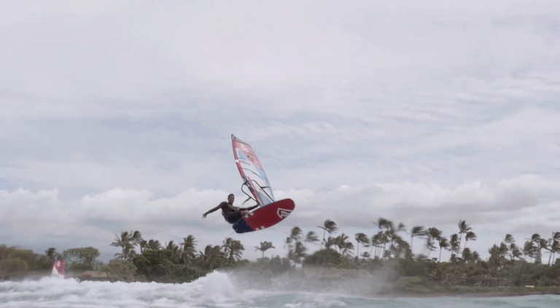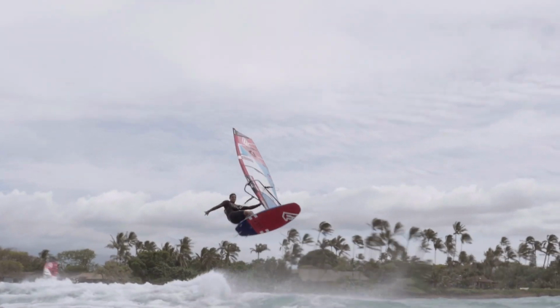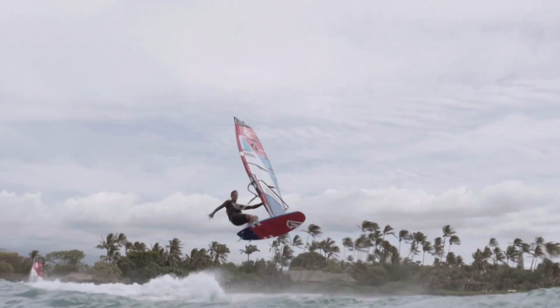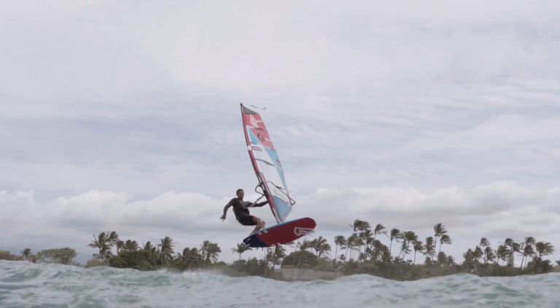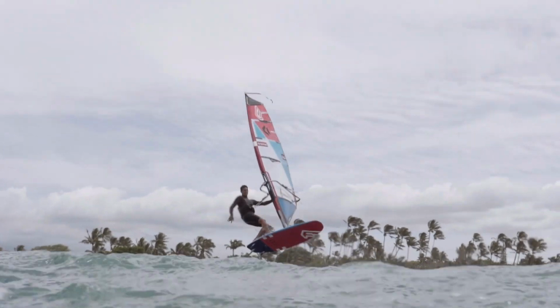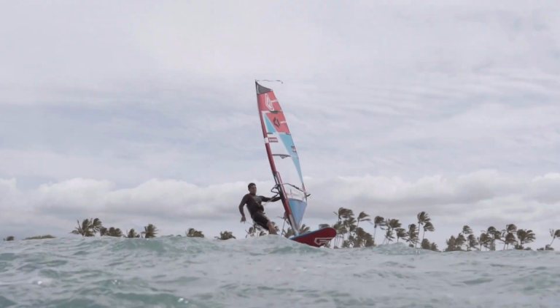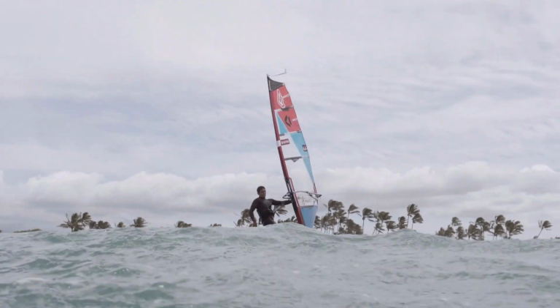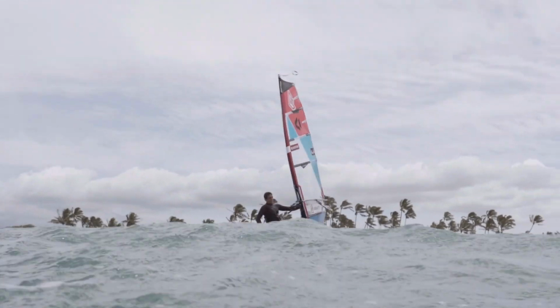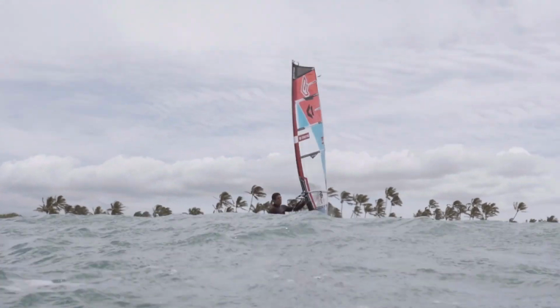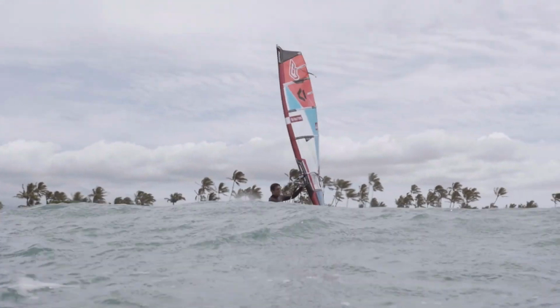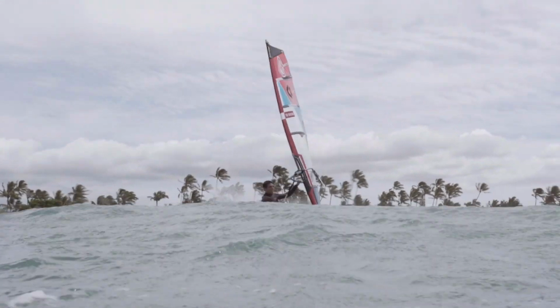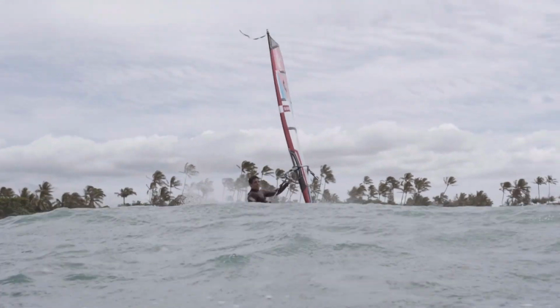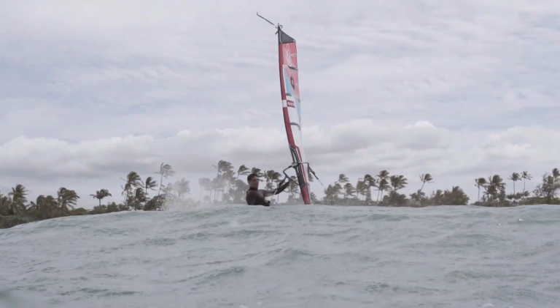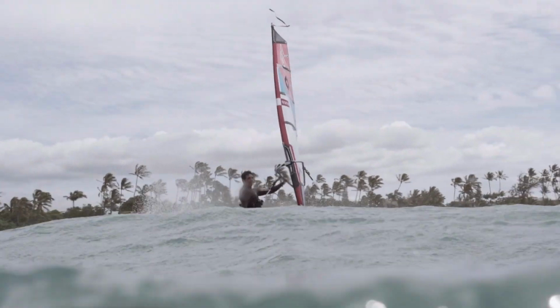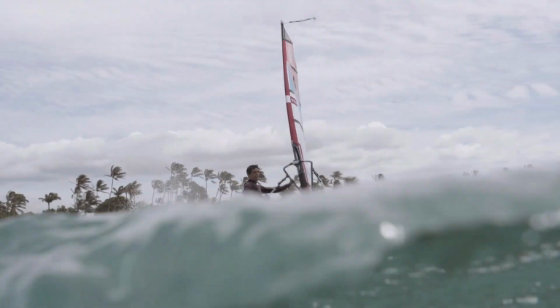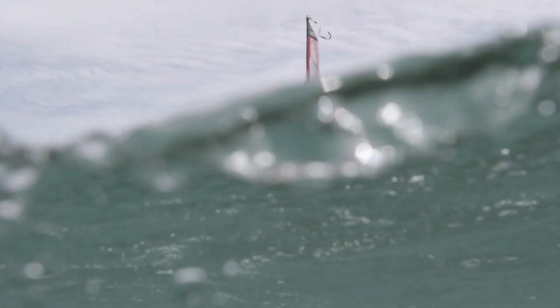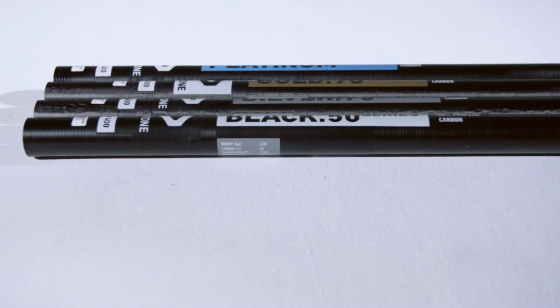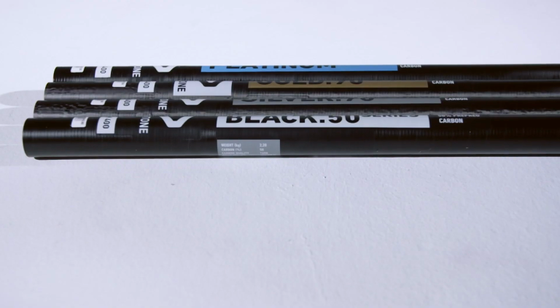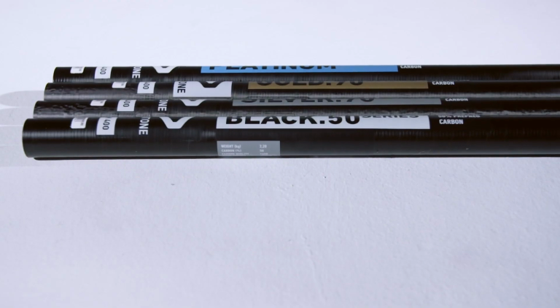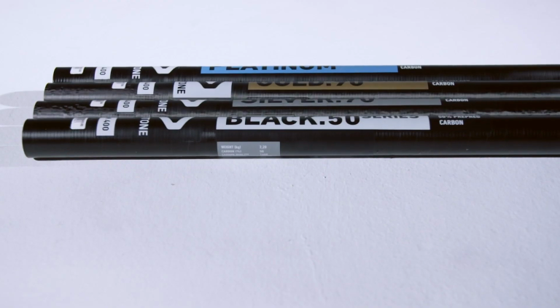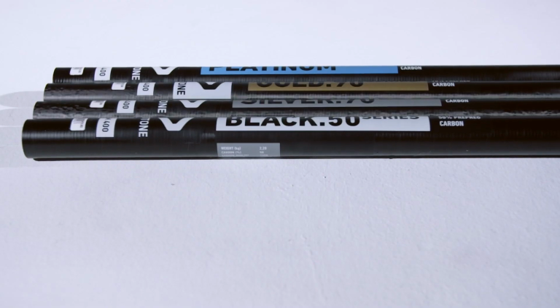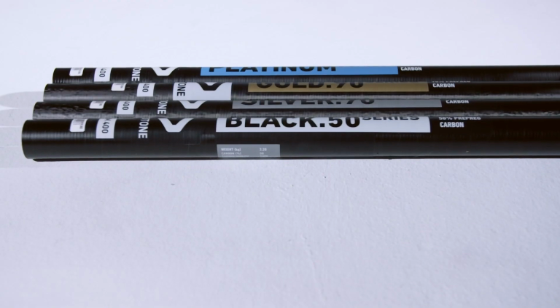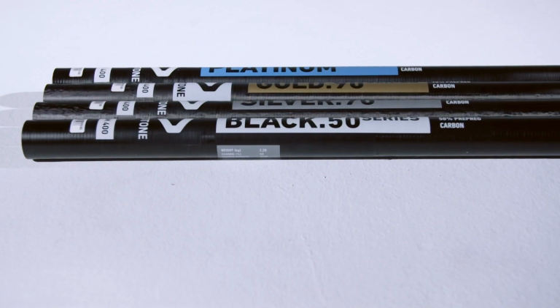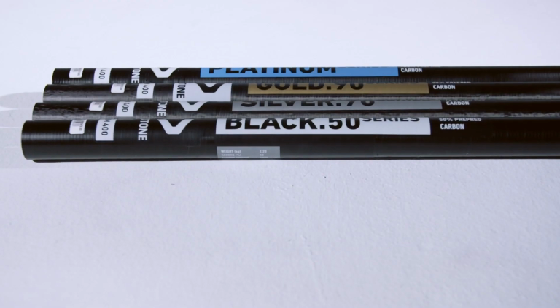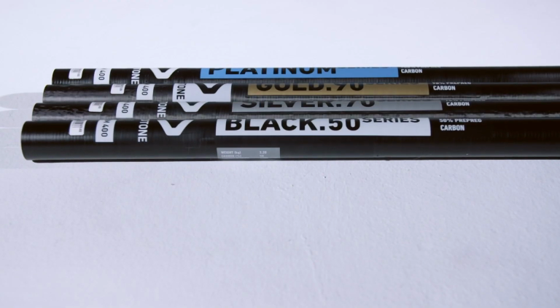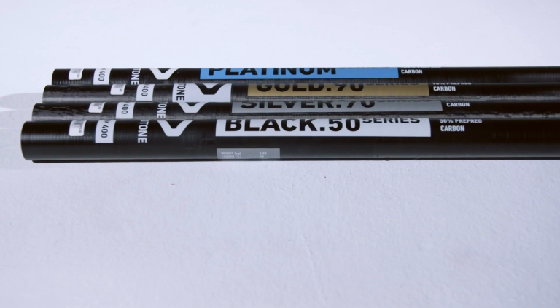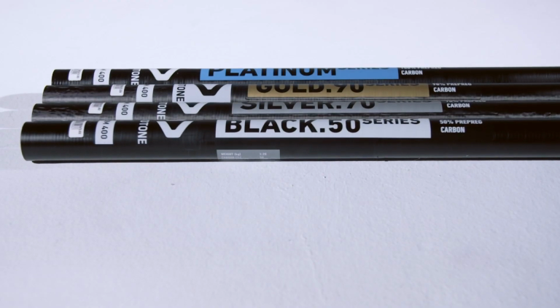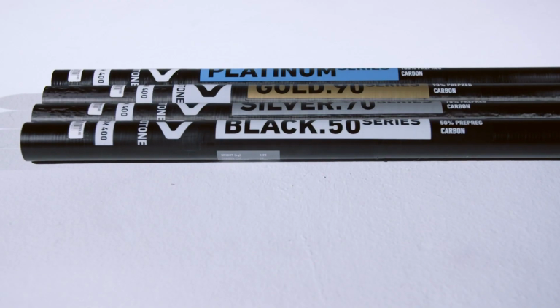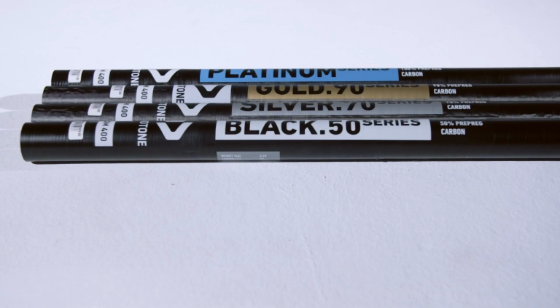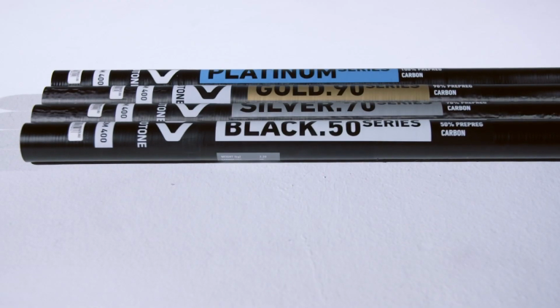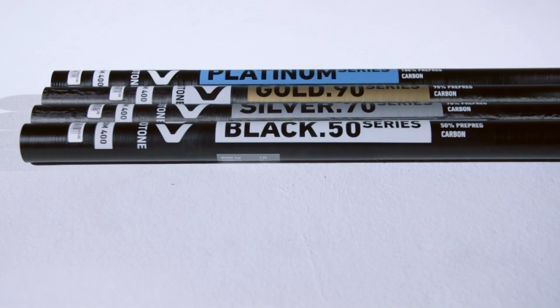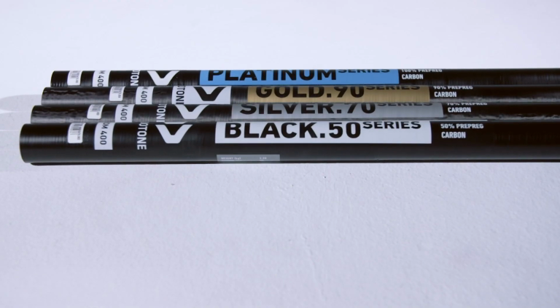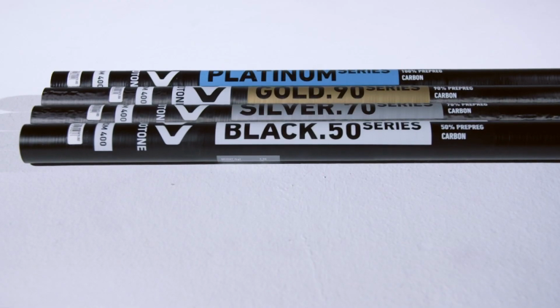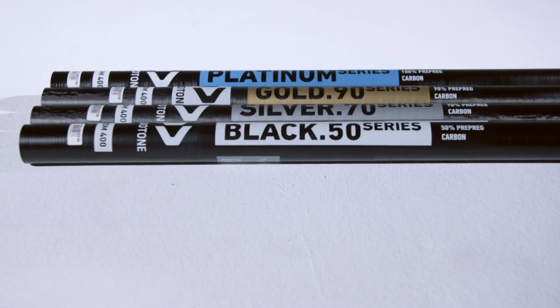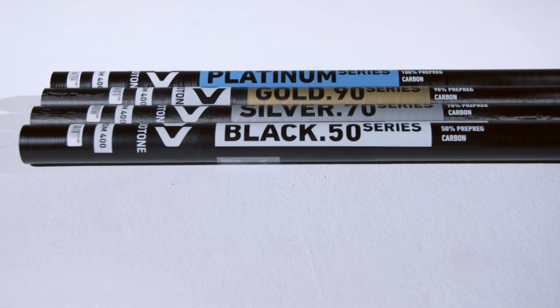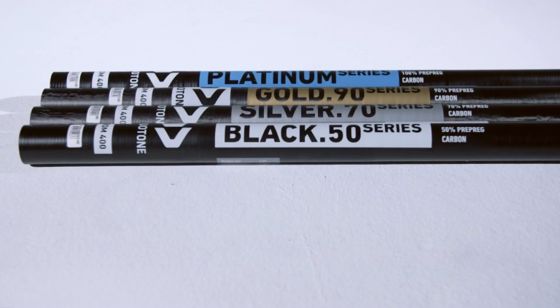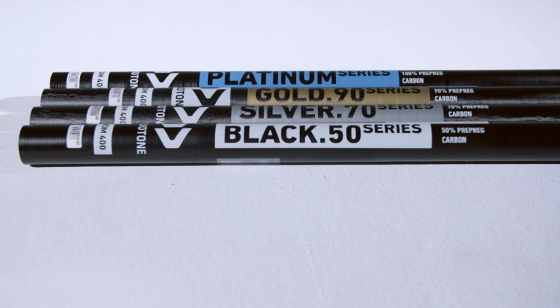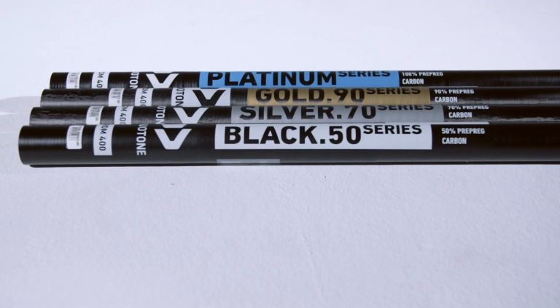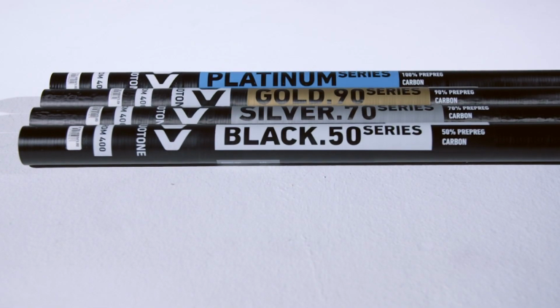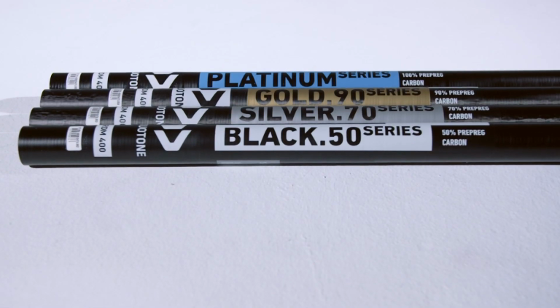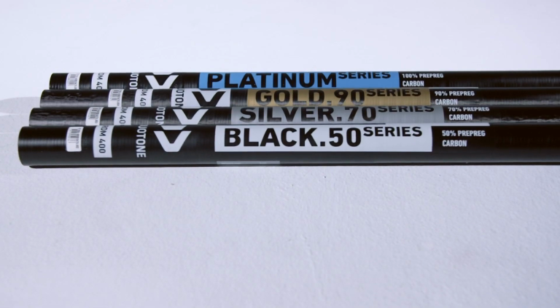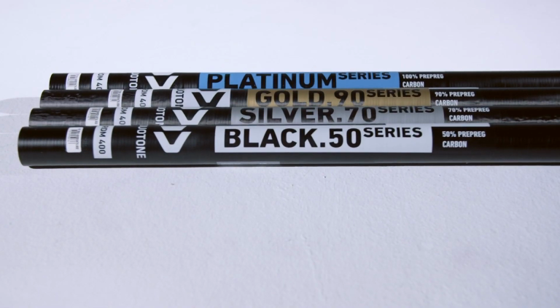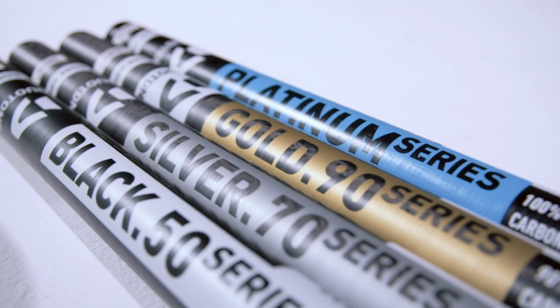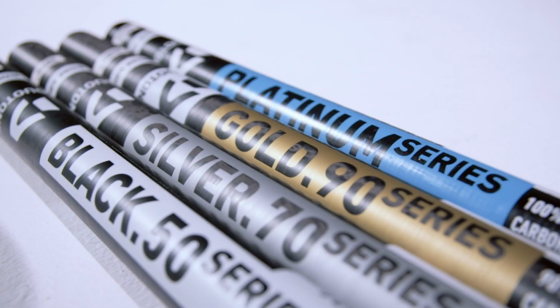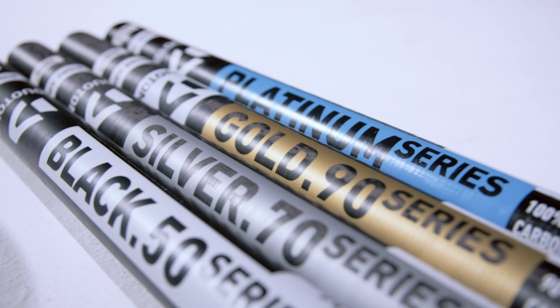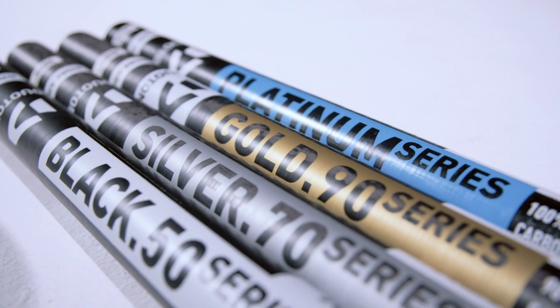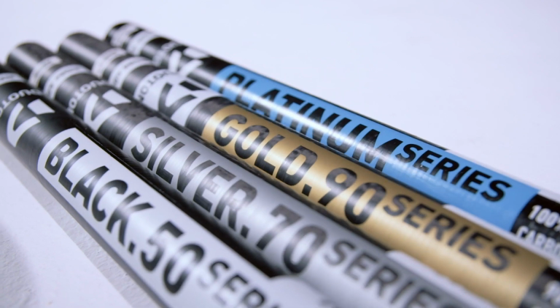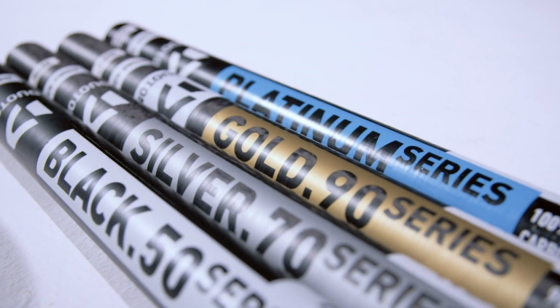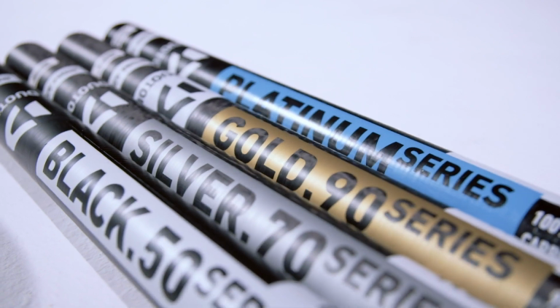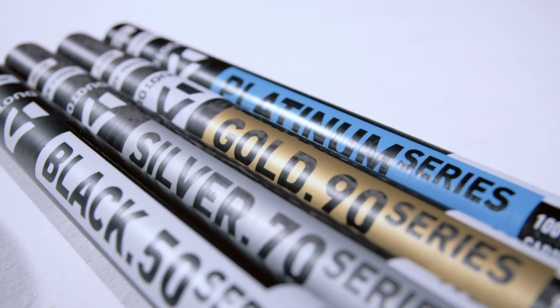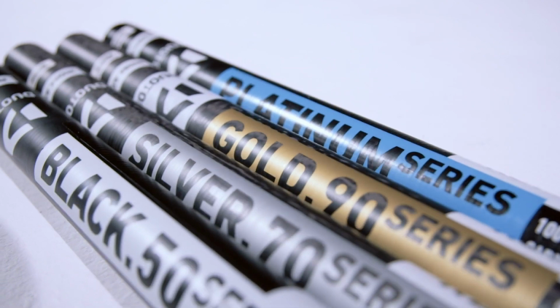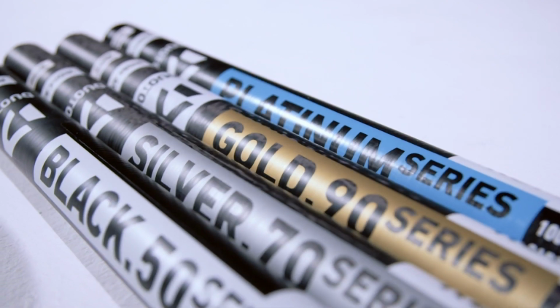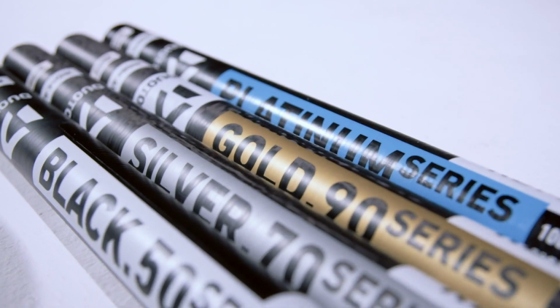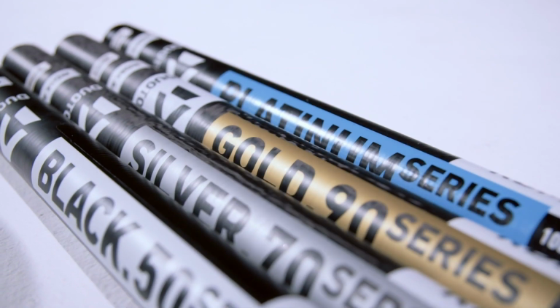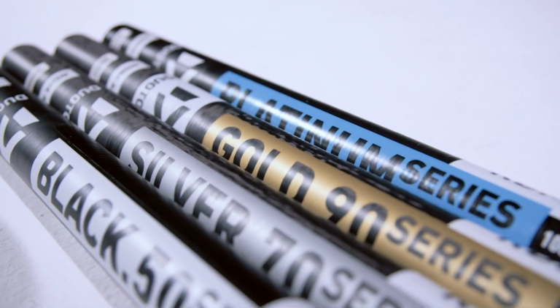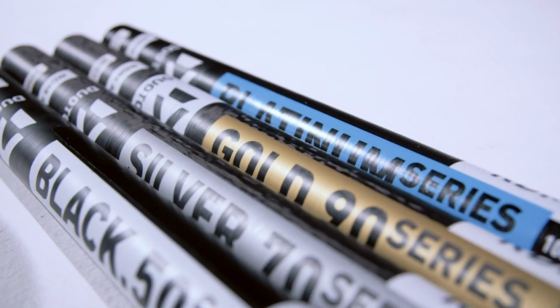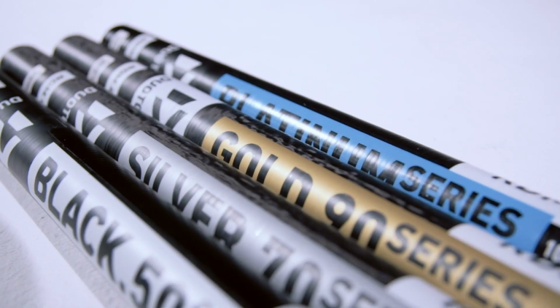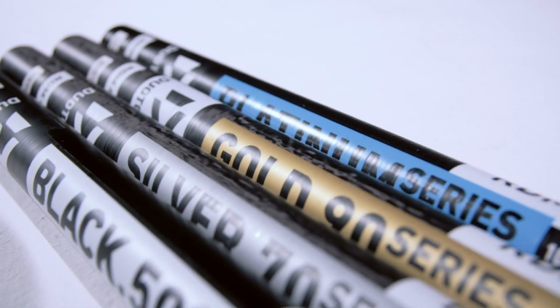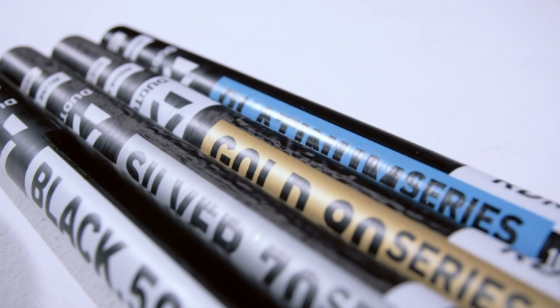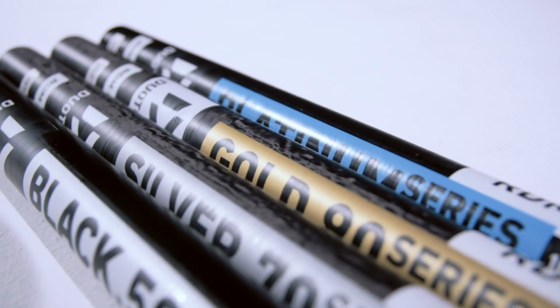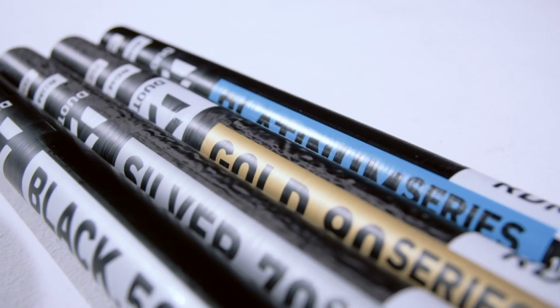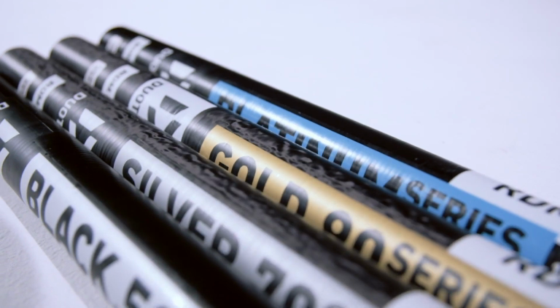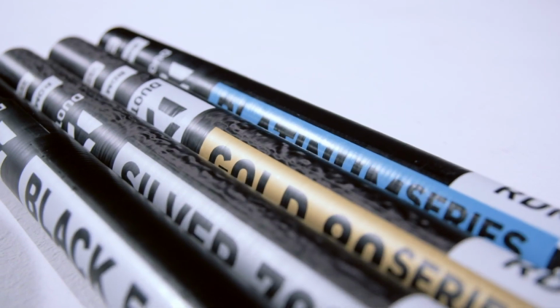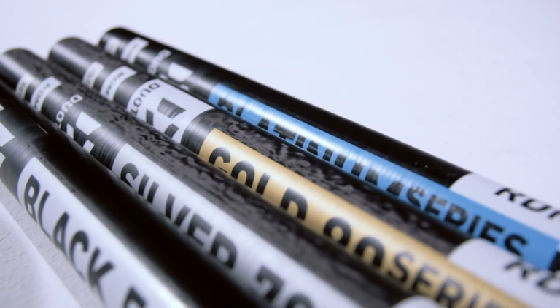The Super Session is designed to work best on RDM masts, yet is fully compatible with our SDM masts.